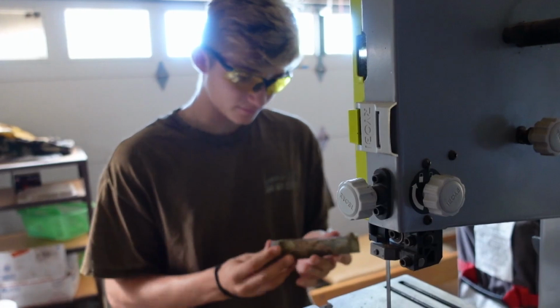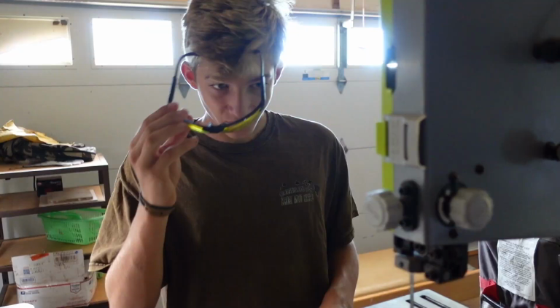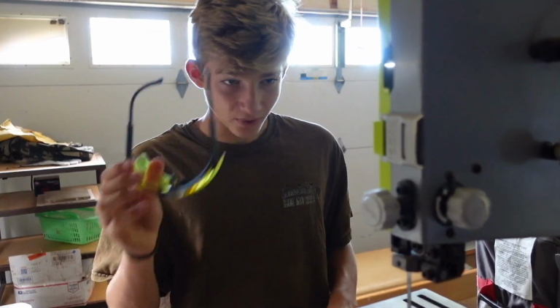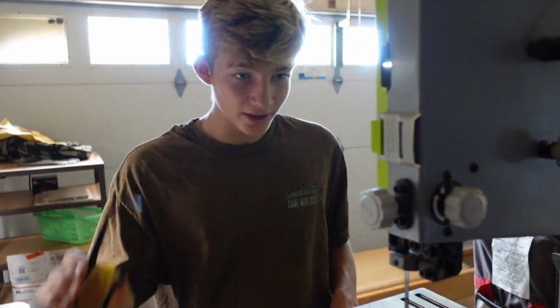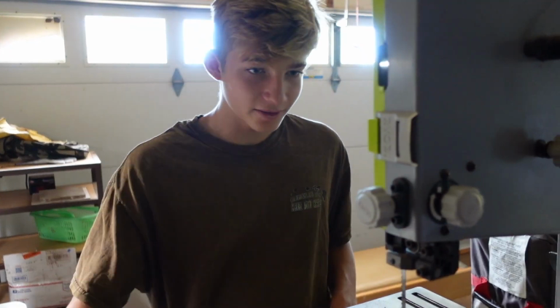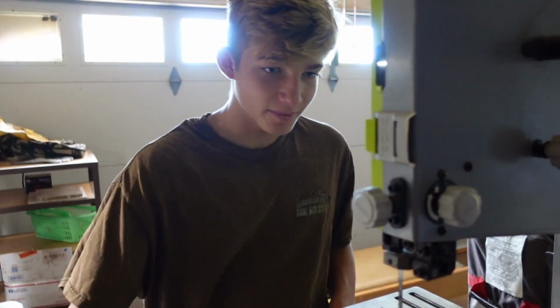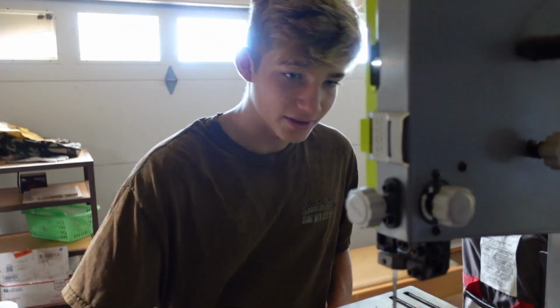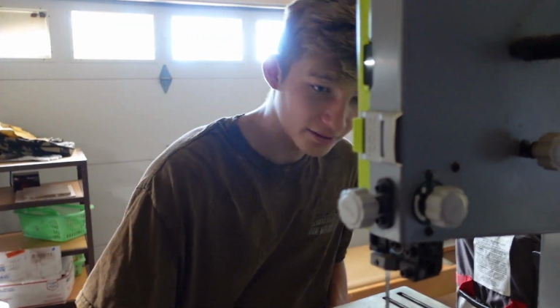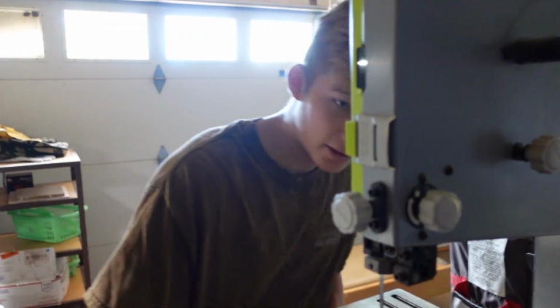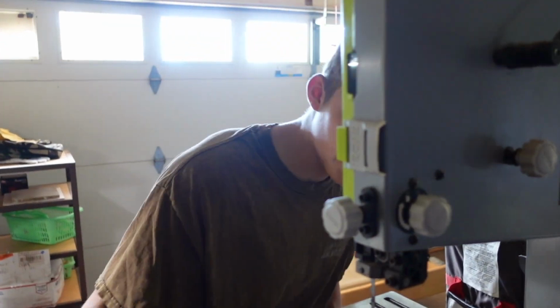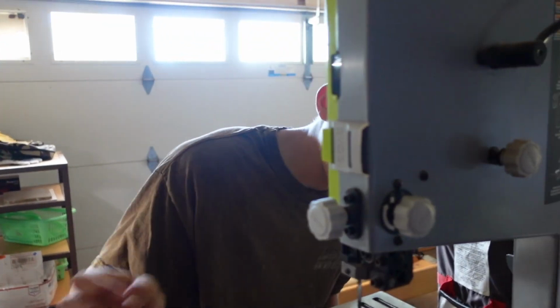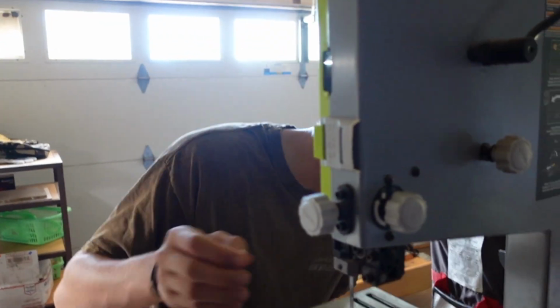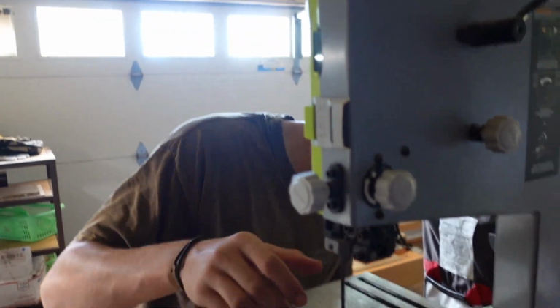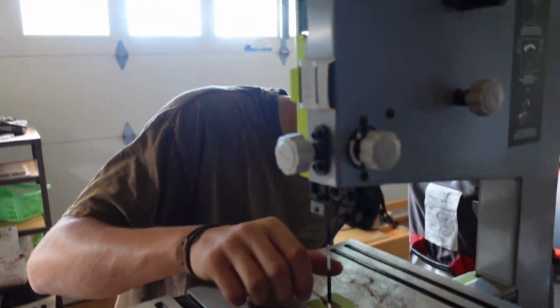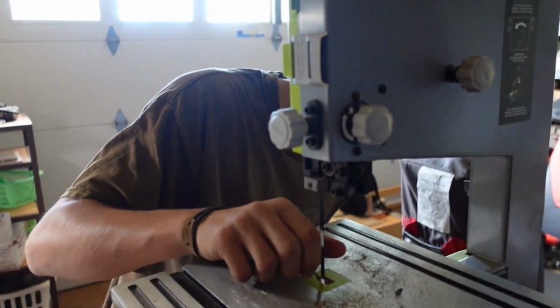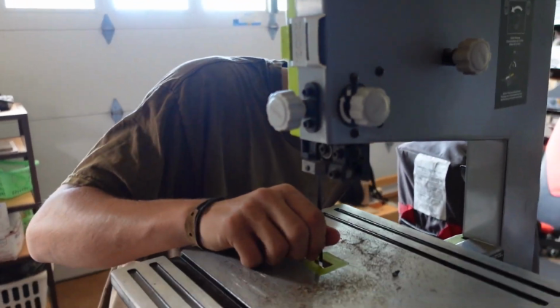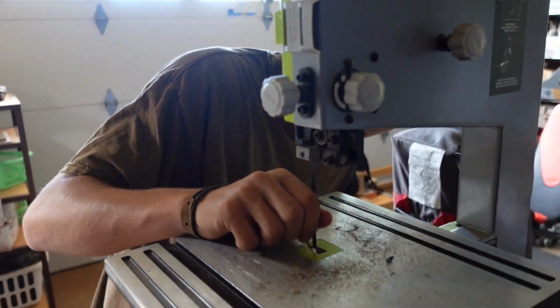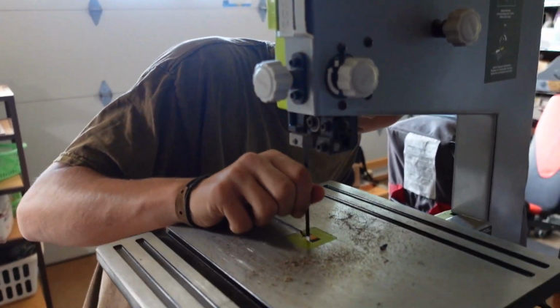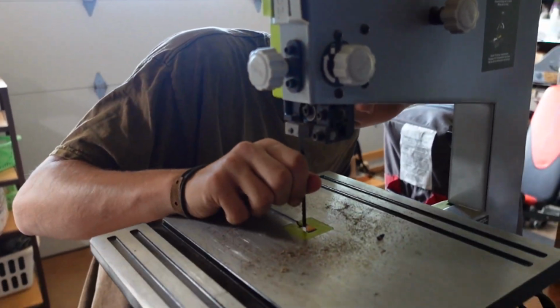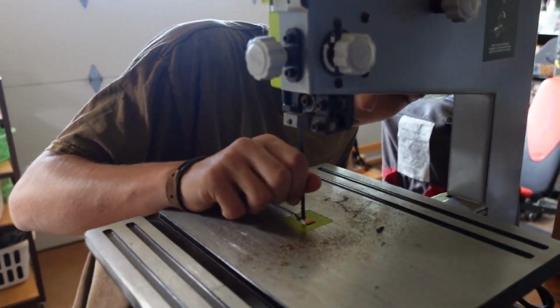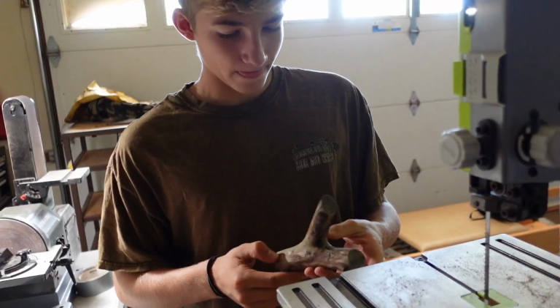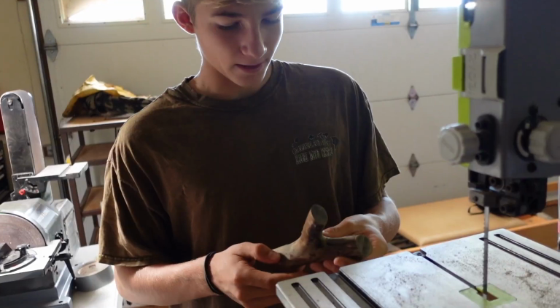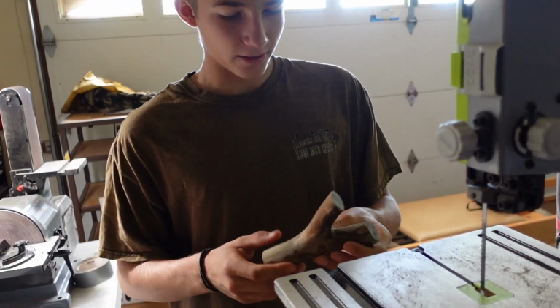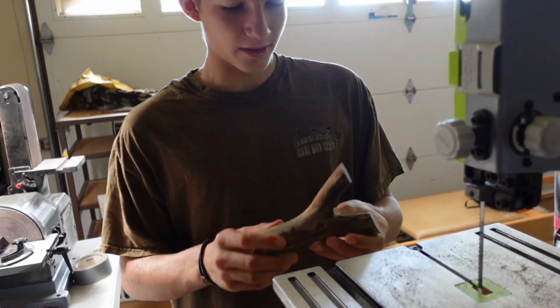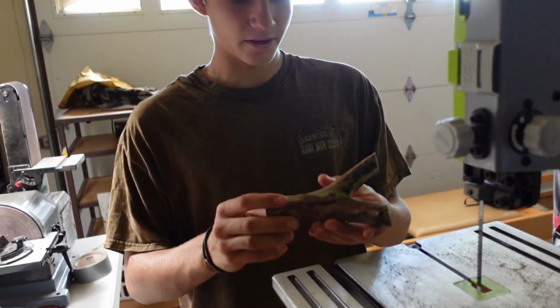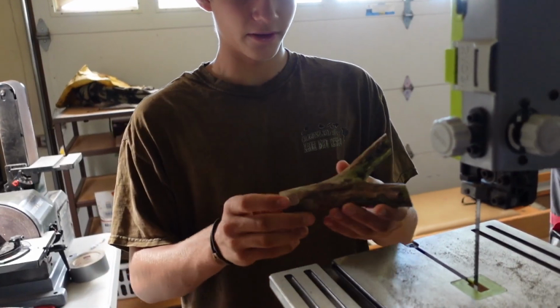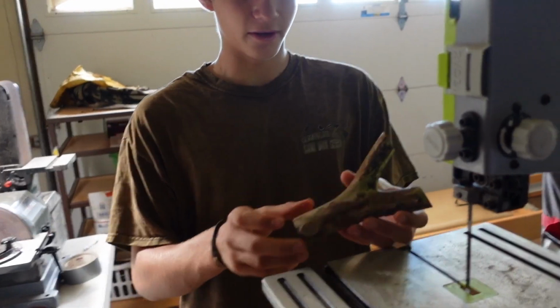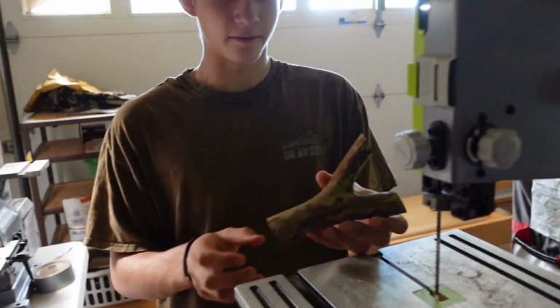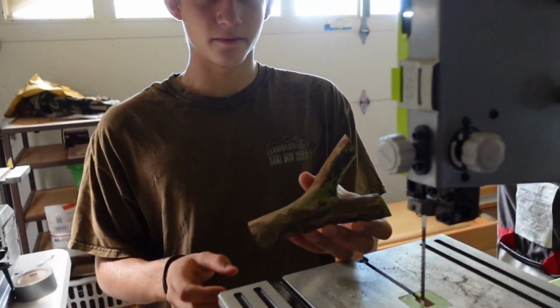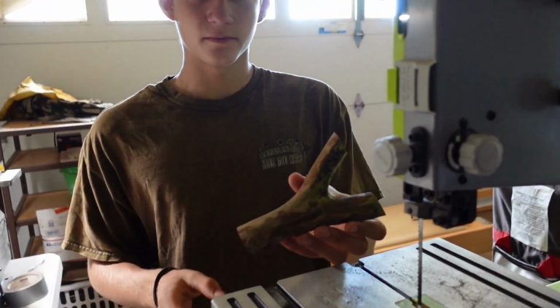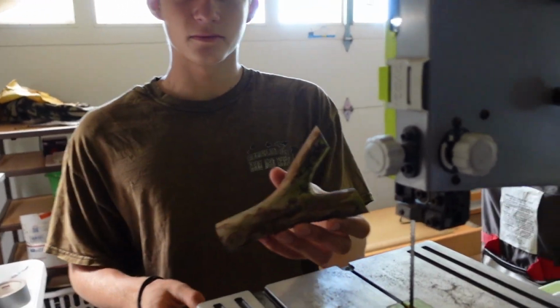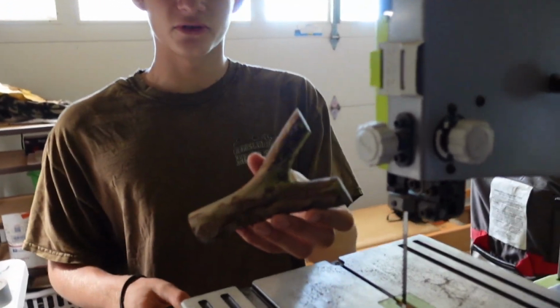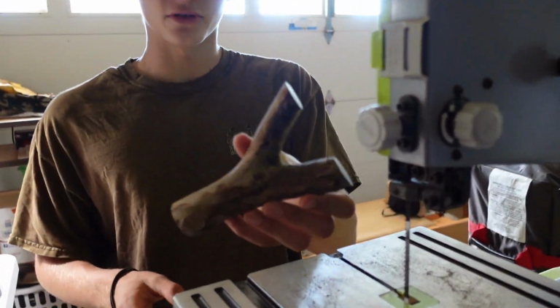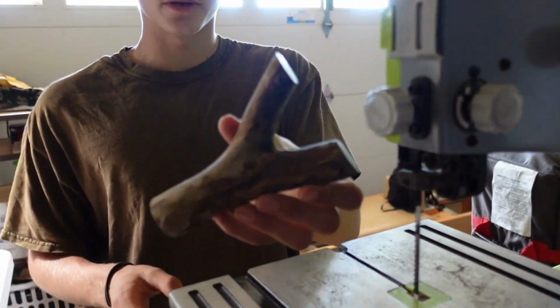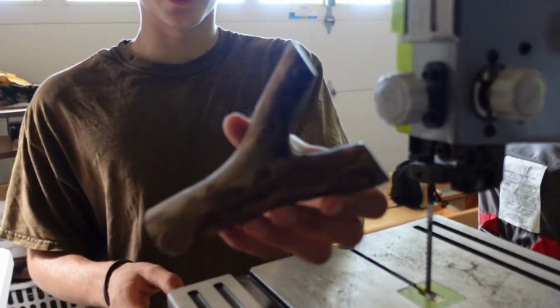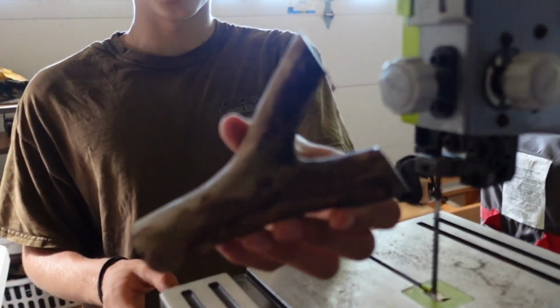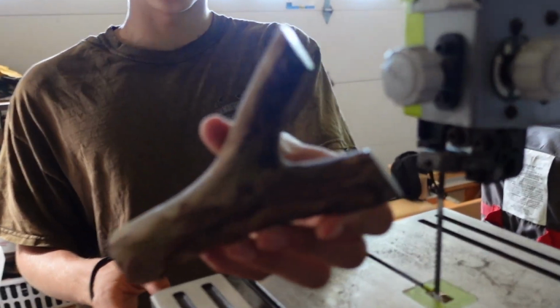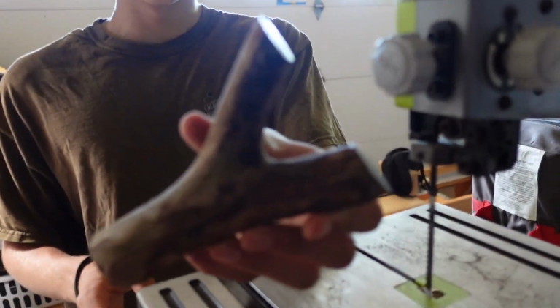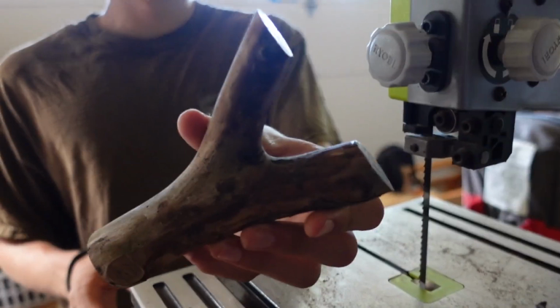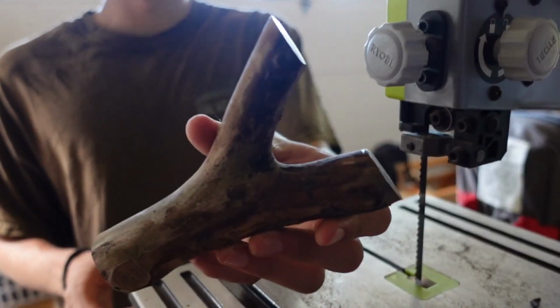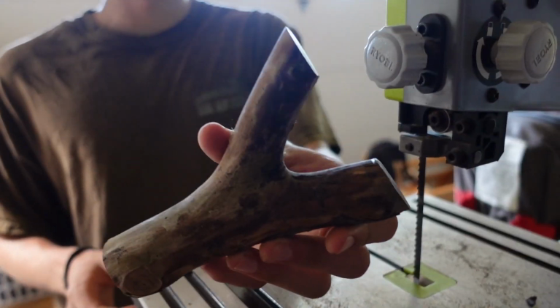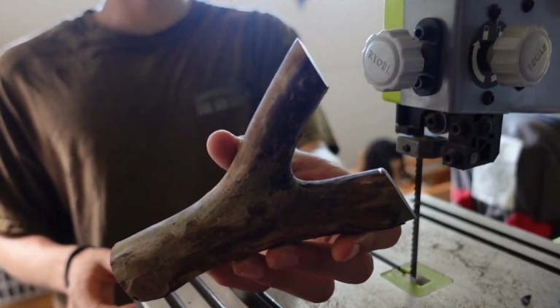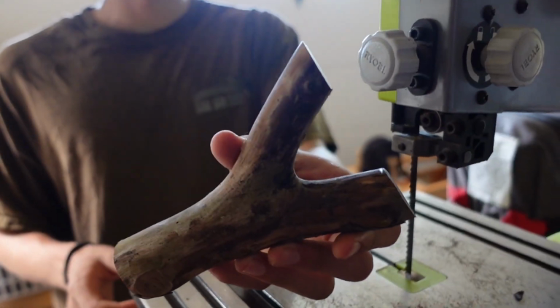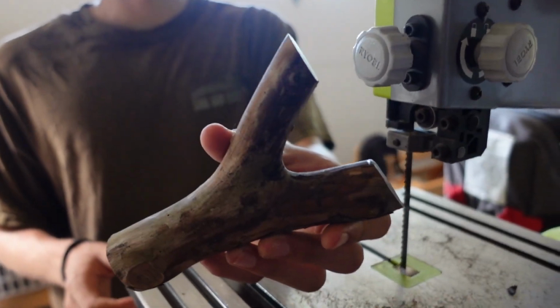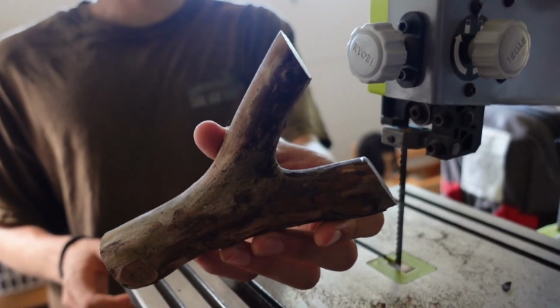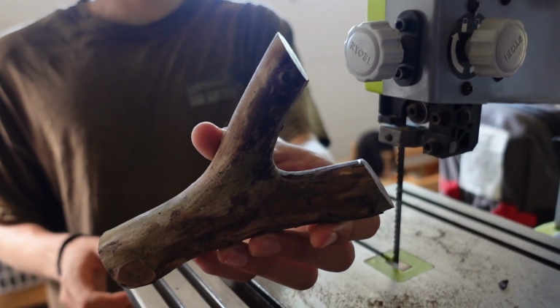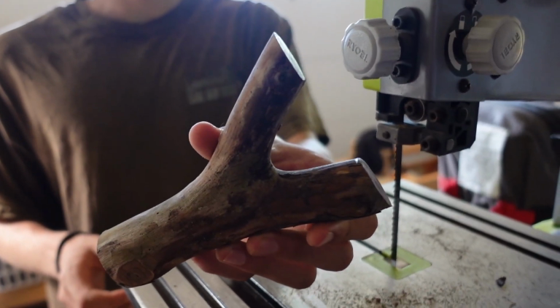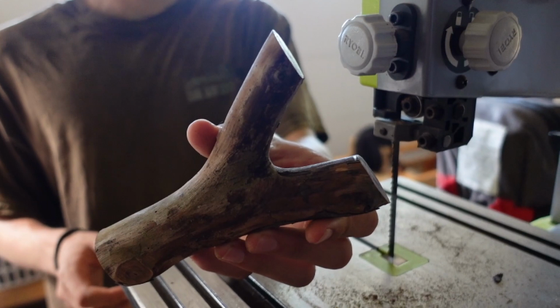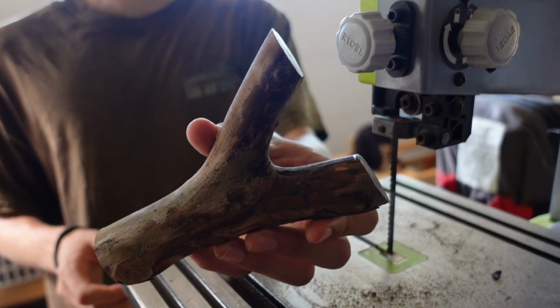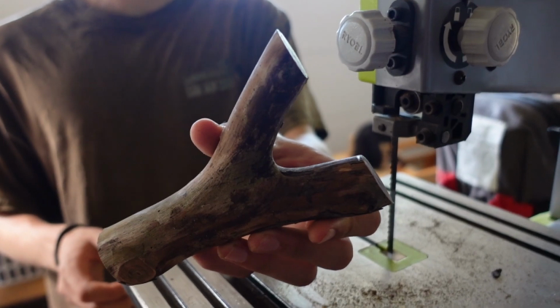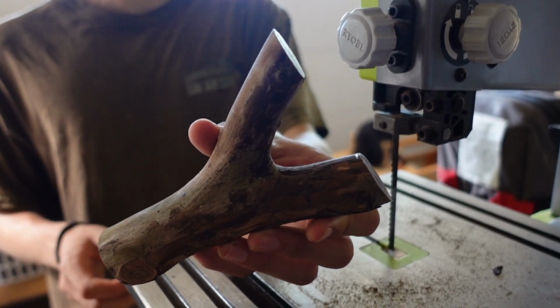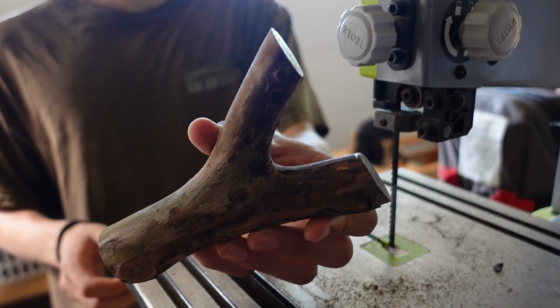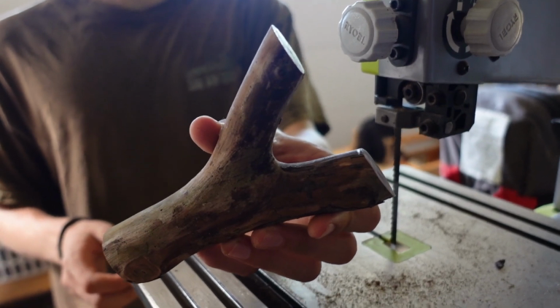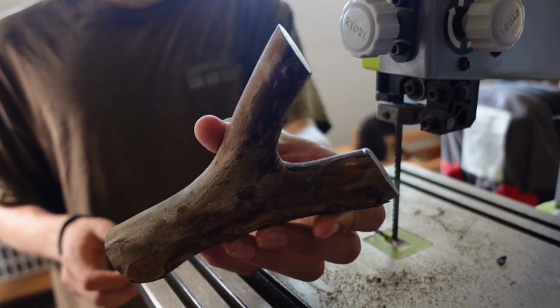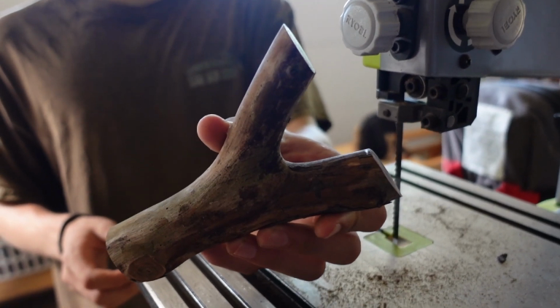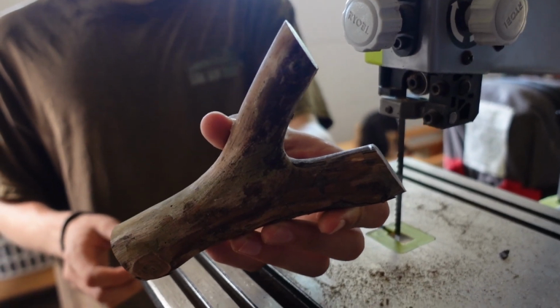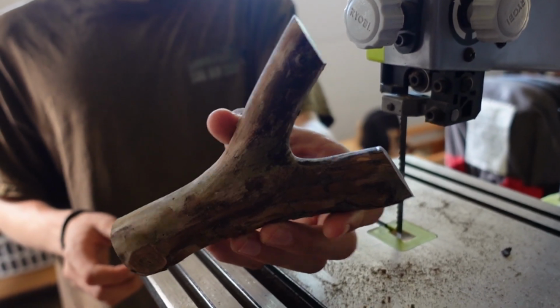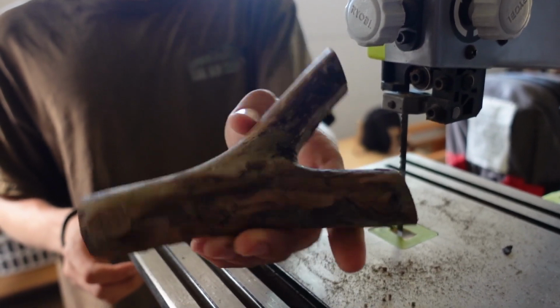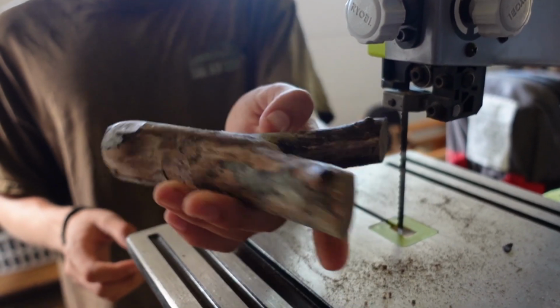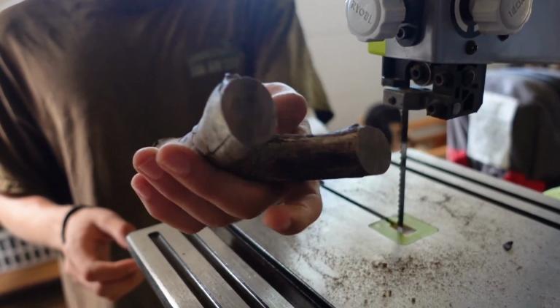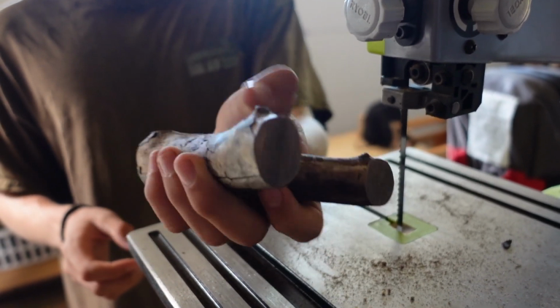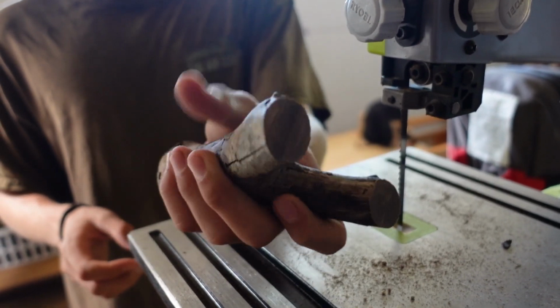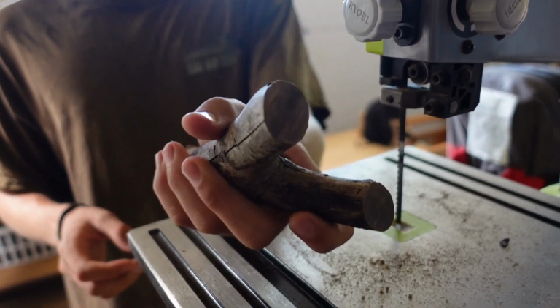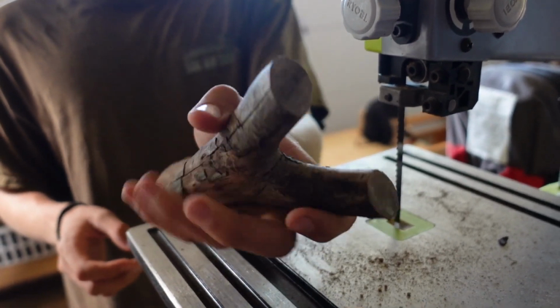Why is my saw blade so dull? There we go — it's all cut out, just like that.